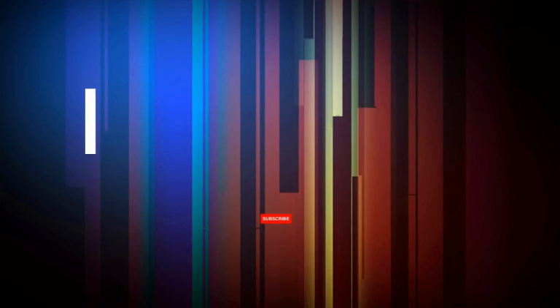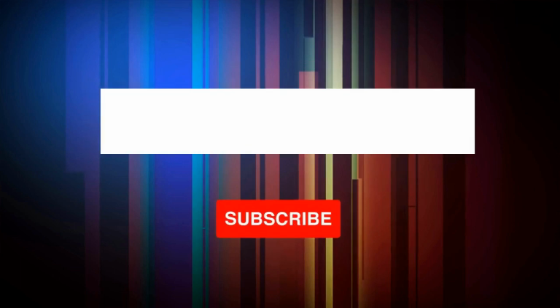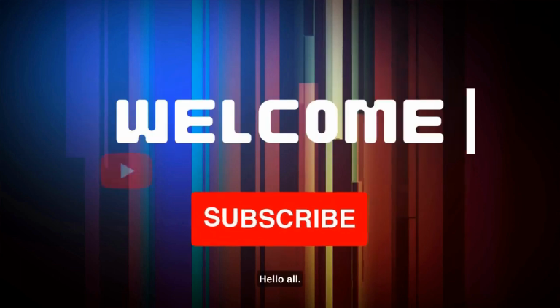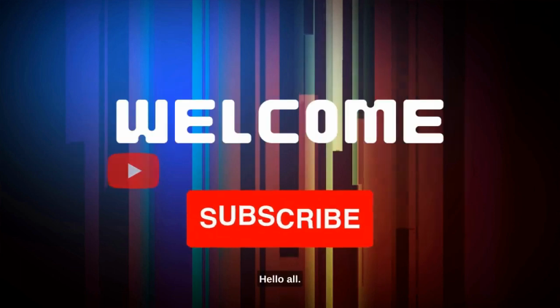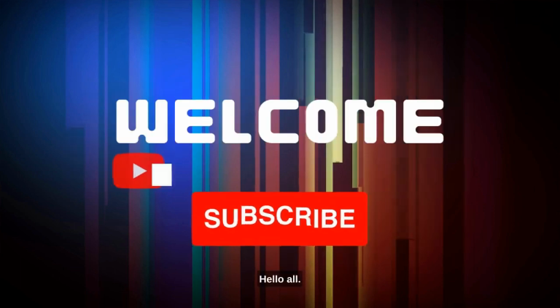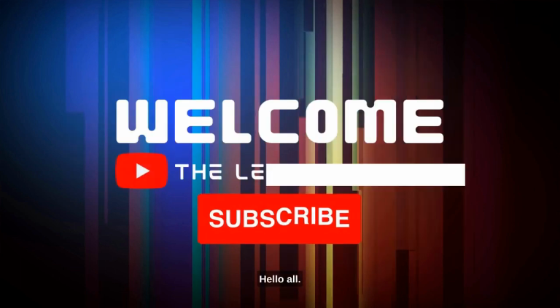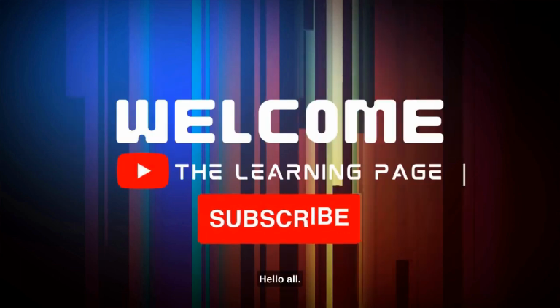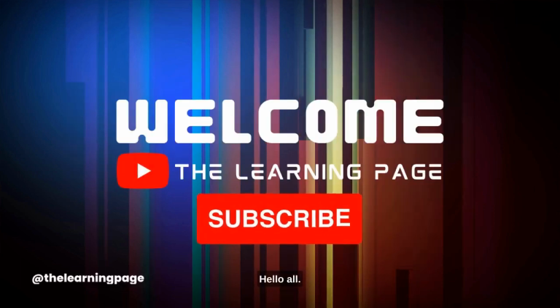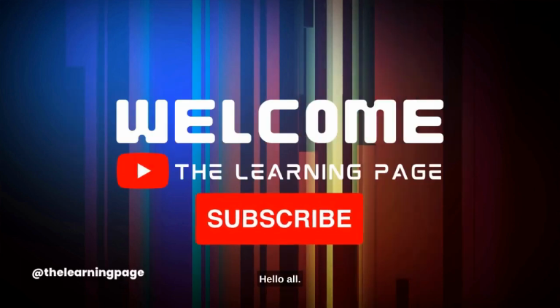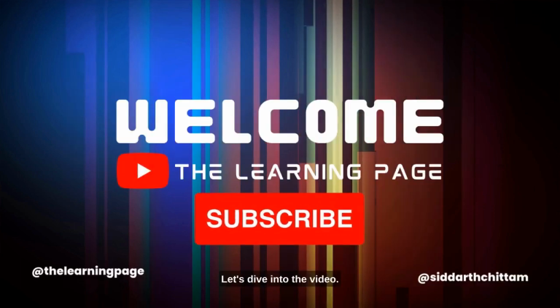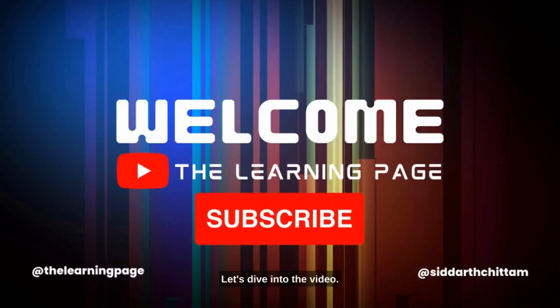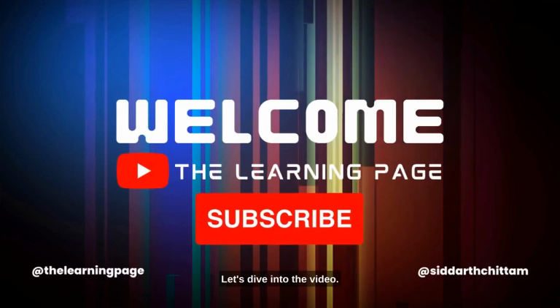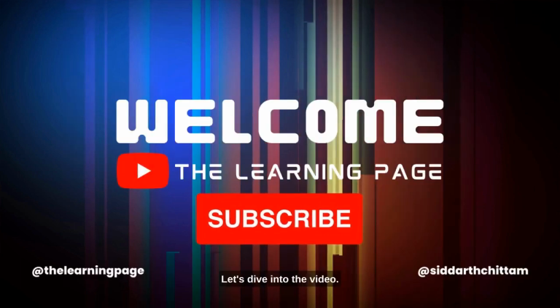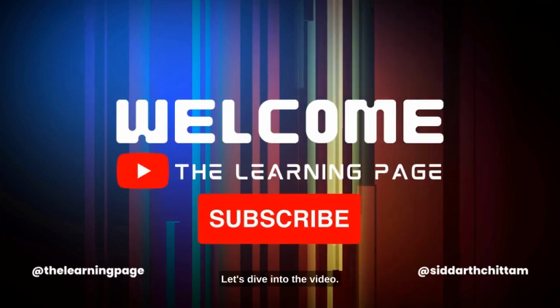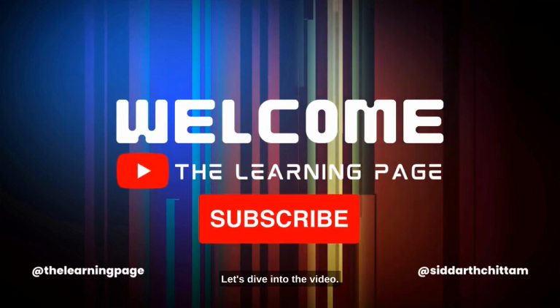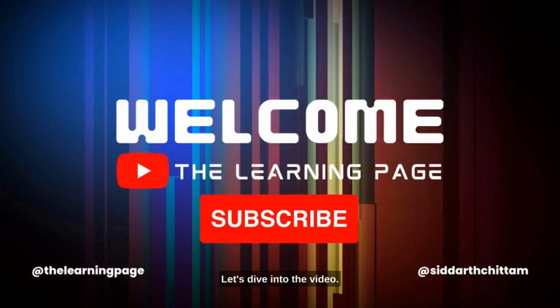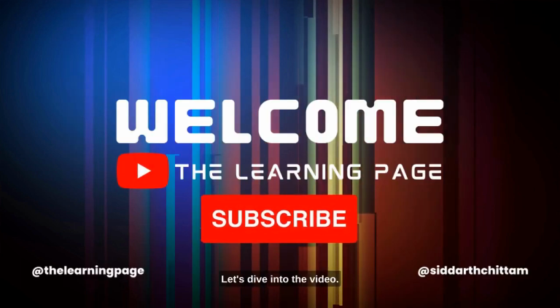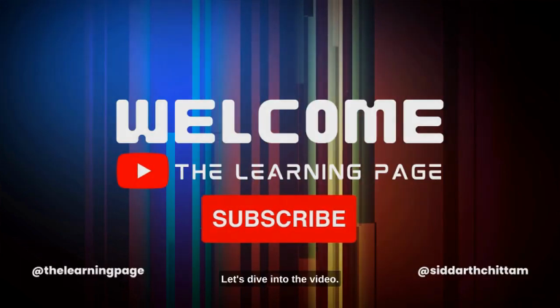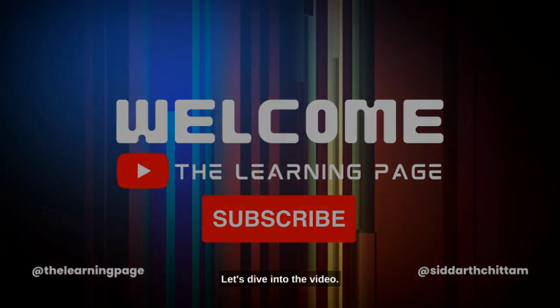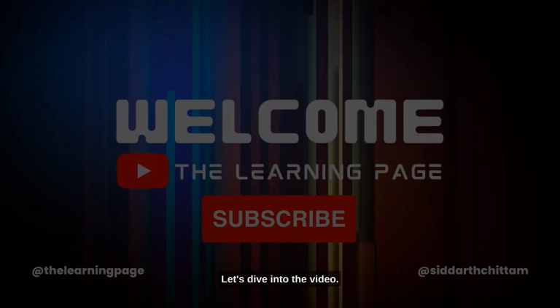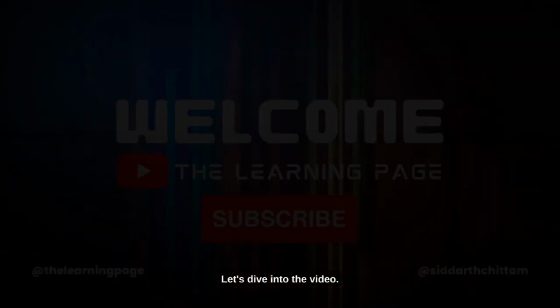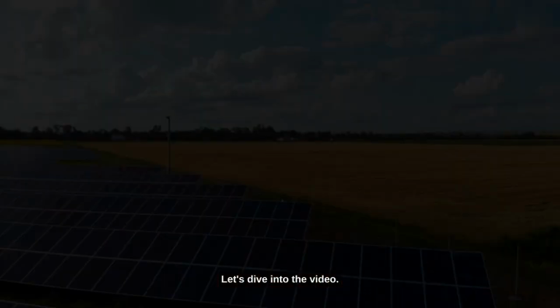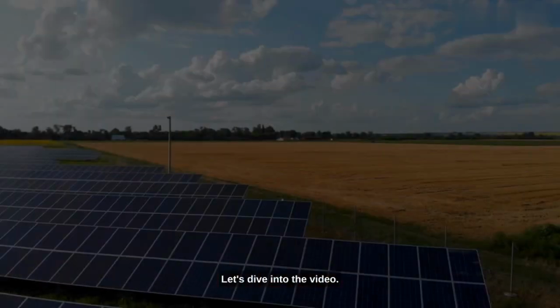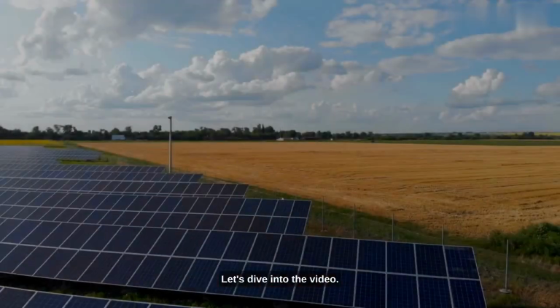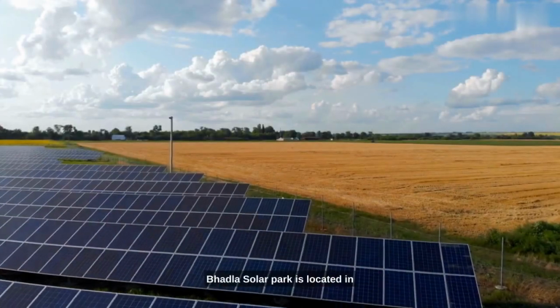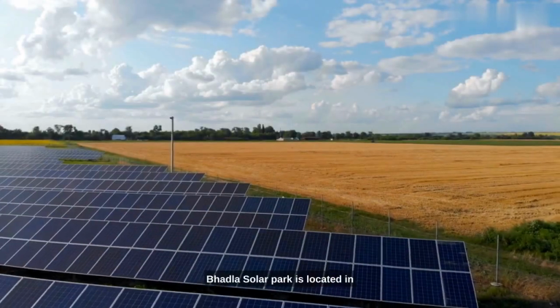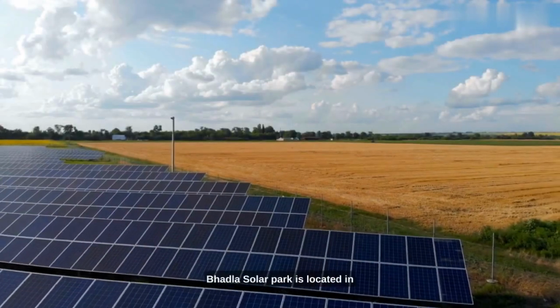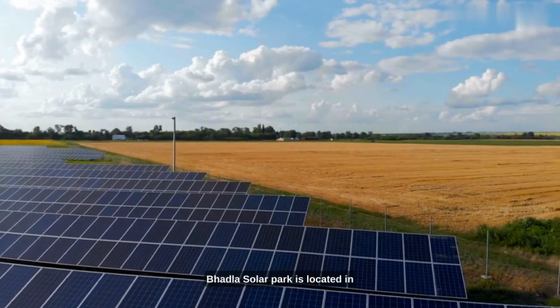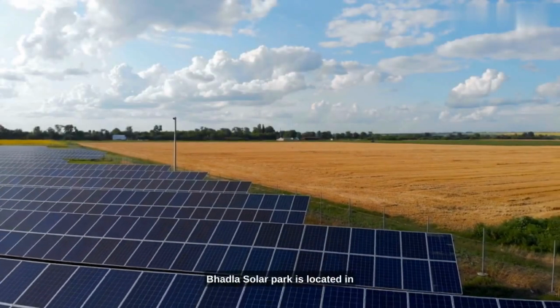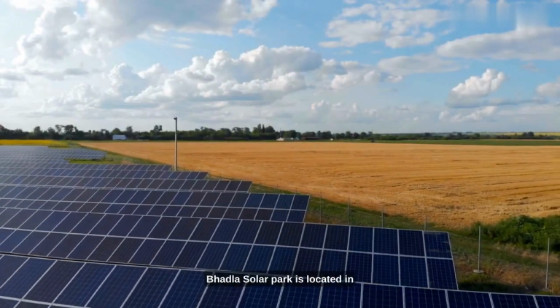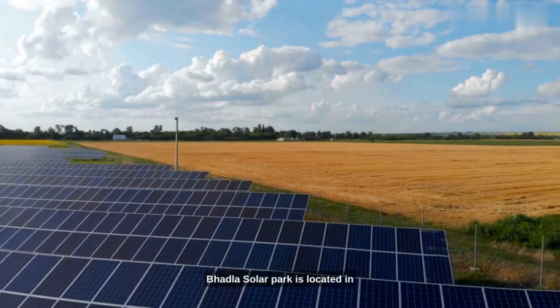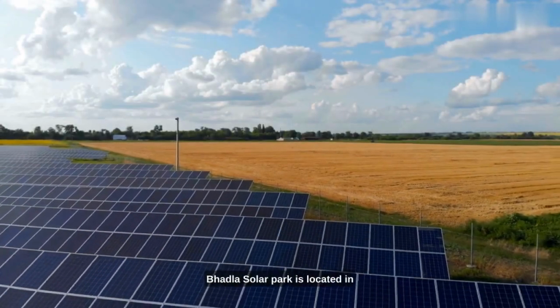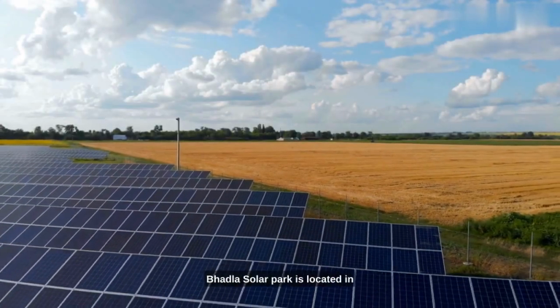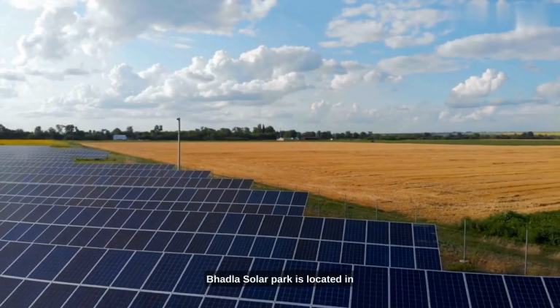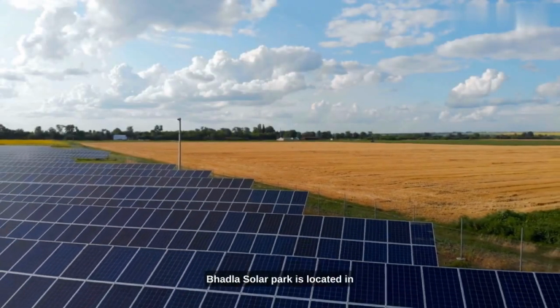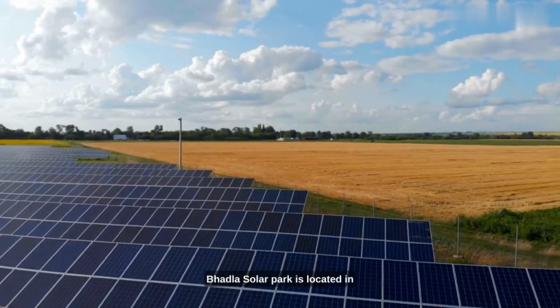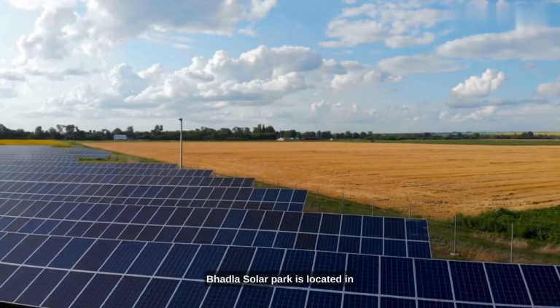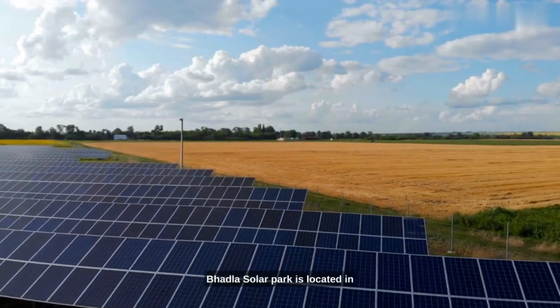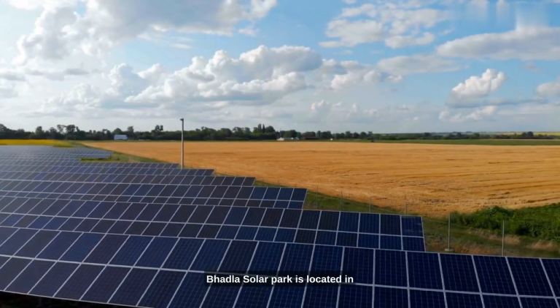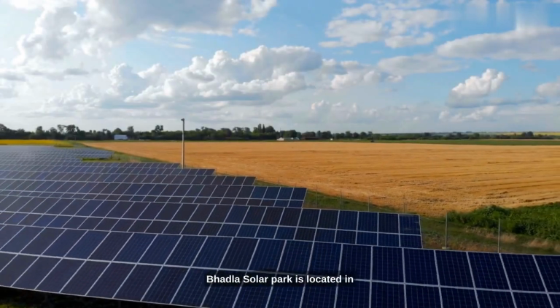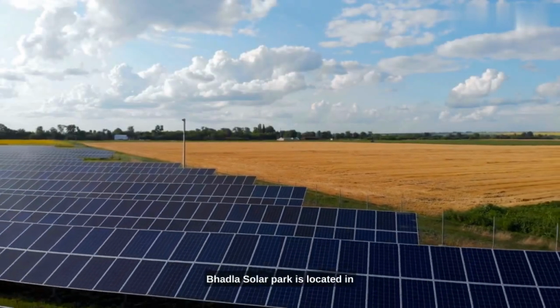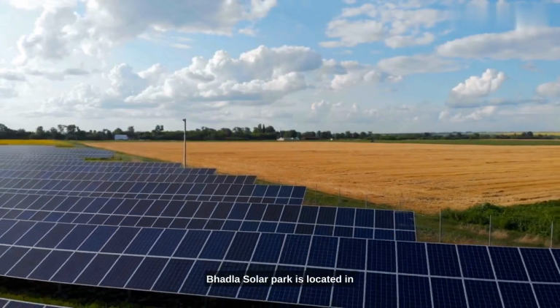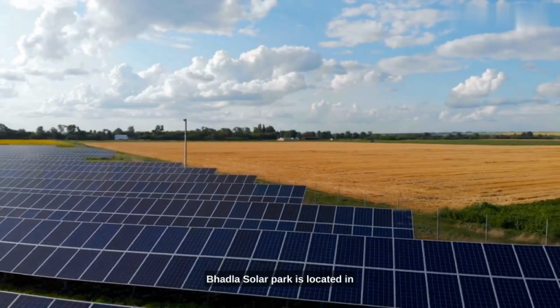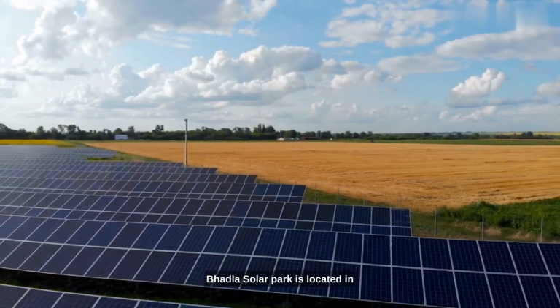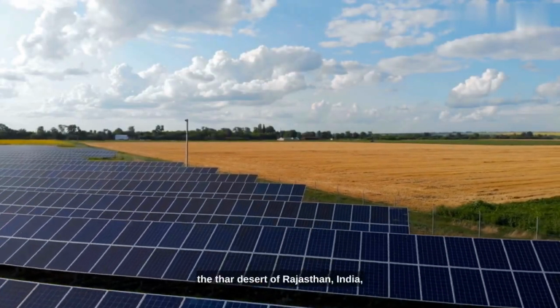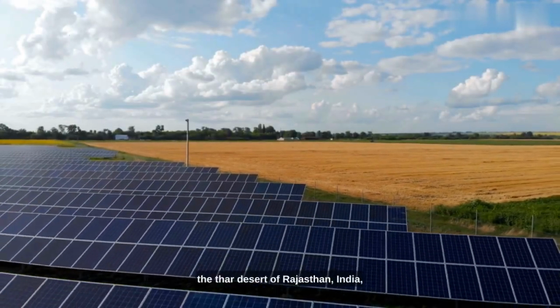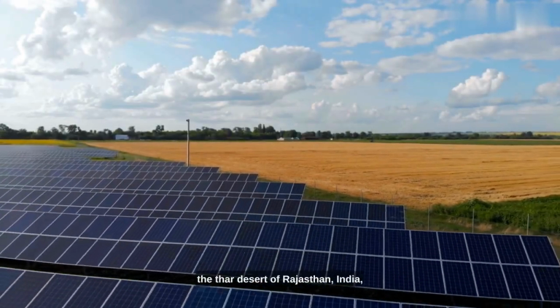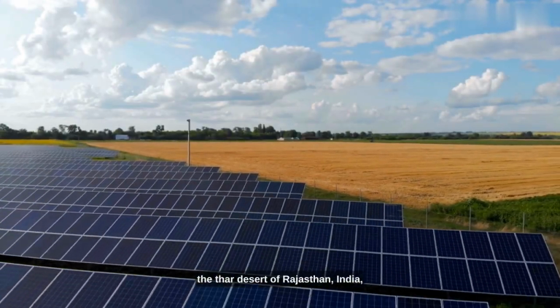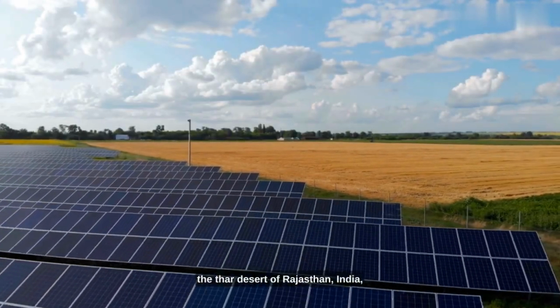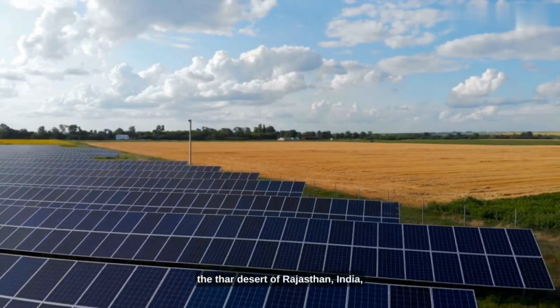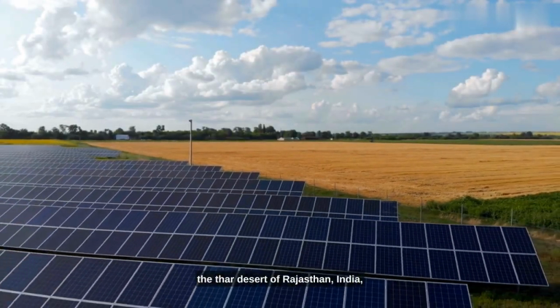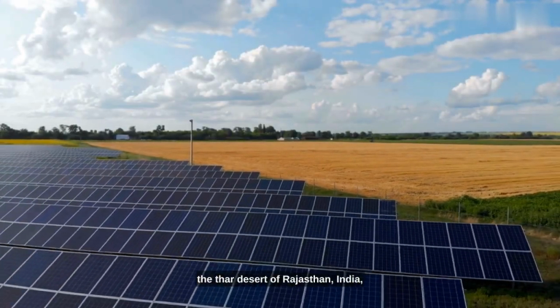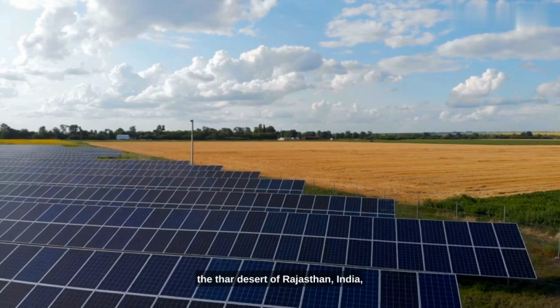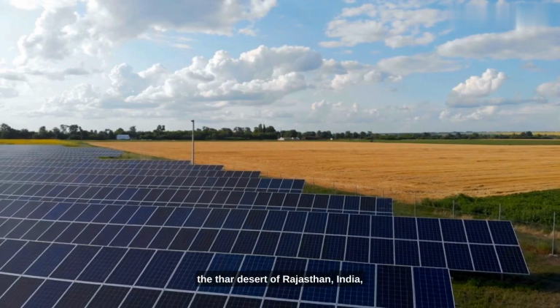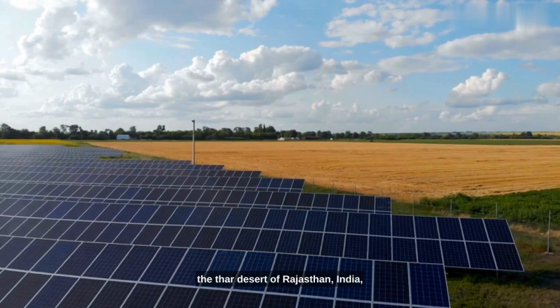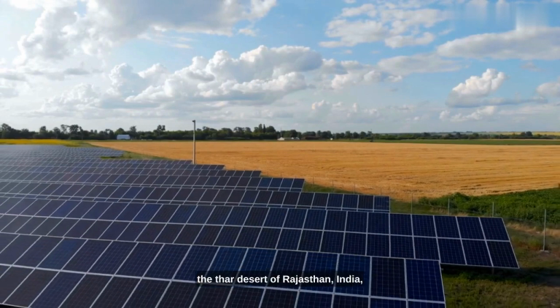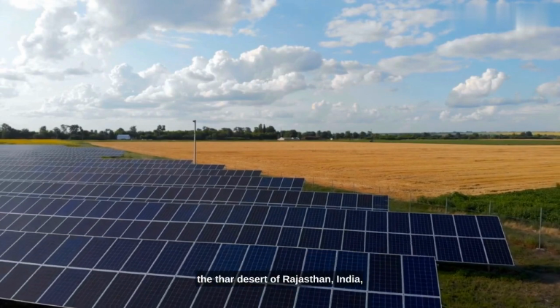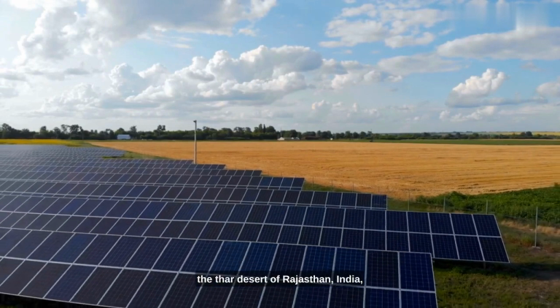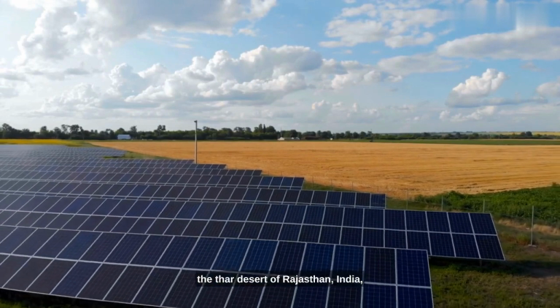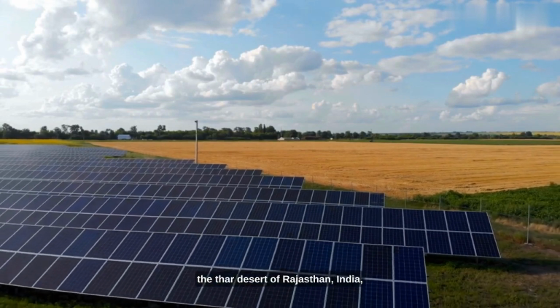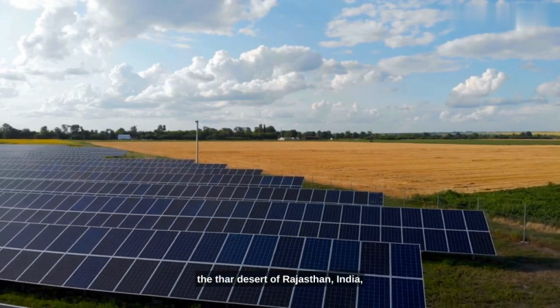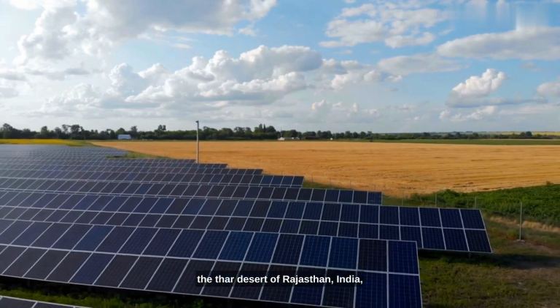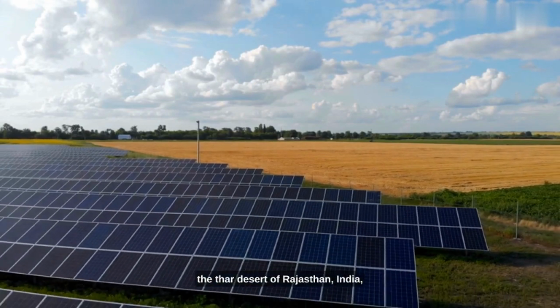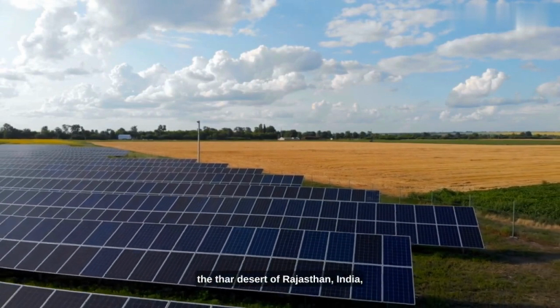Hello all, let's dive into the video. Bhadla Solar Park is located in the Thar Desert of Rajasthan, India.